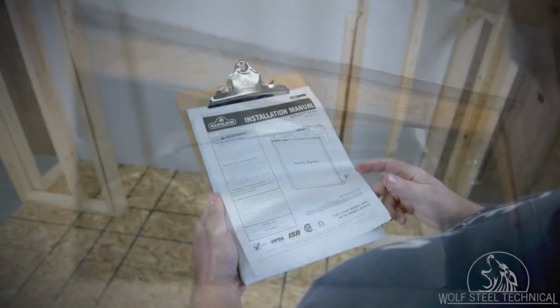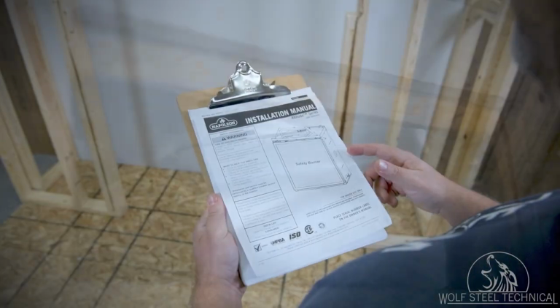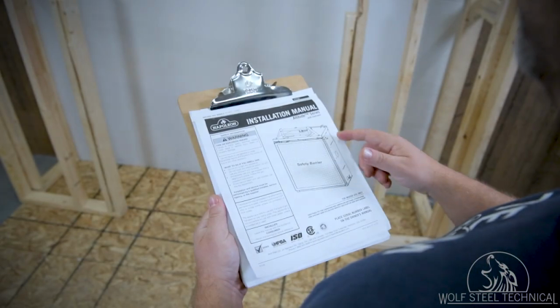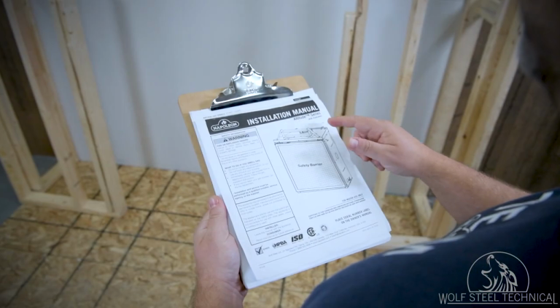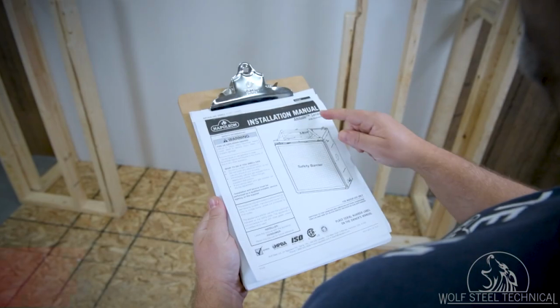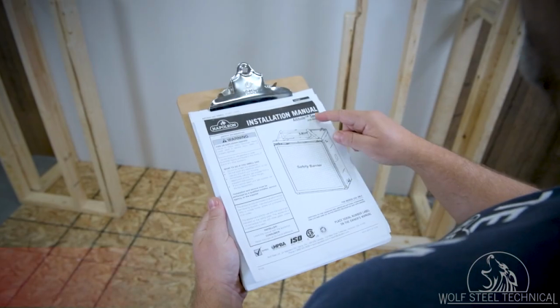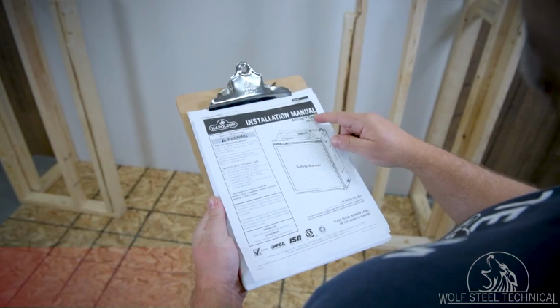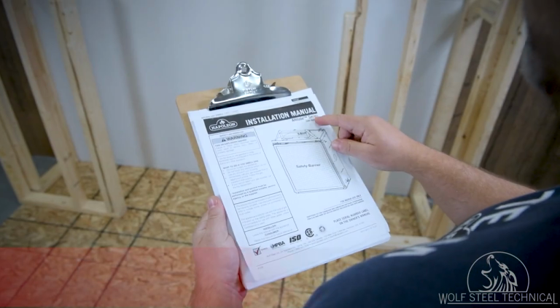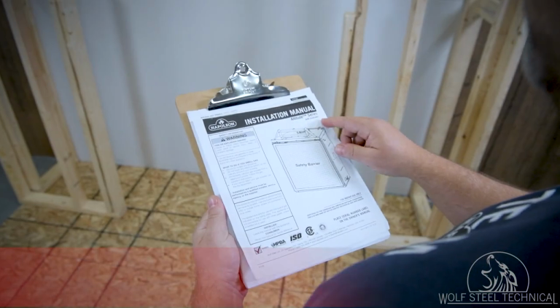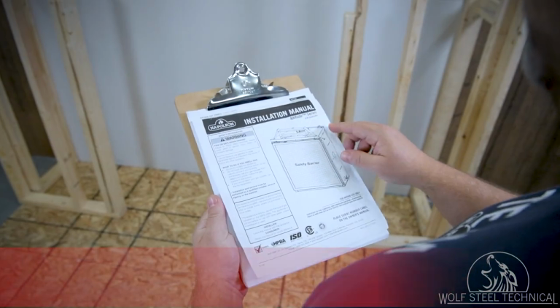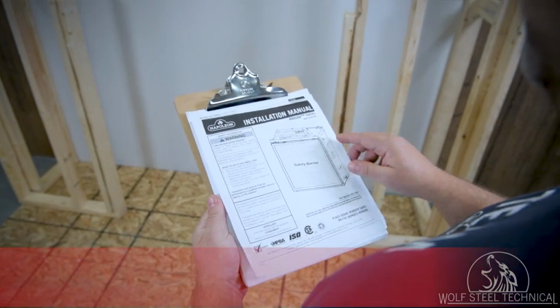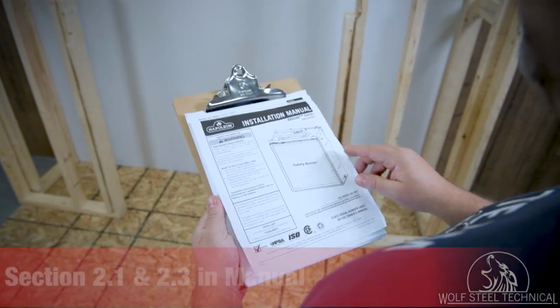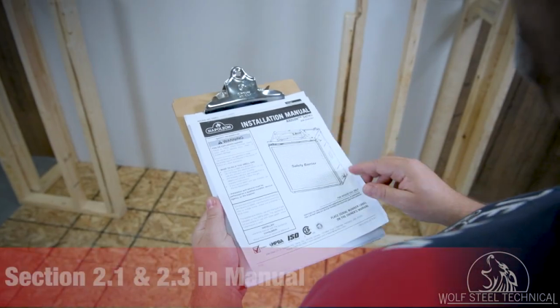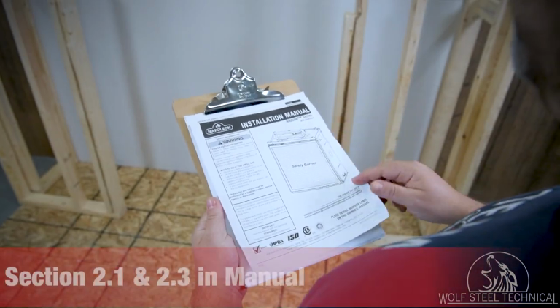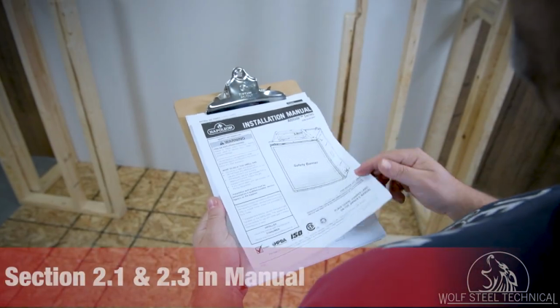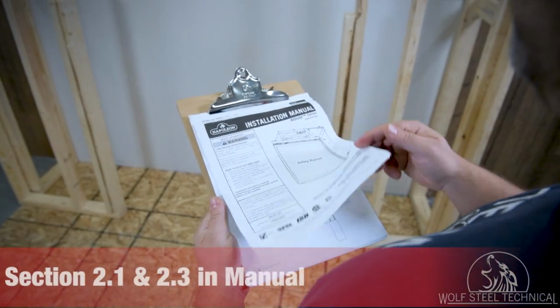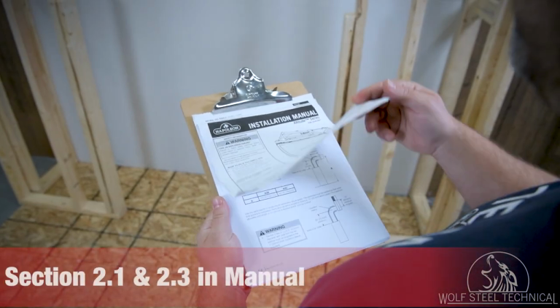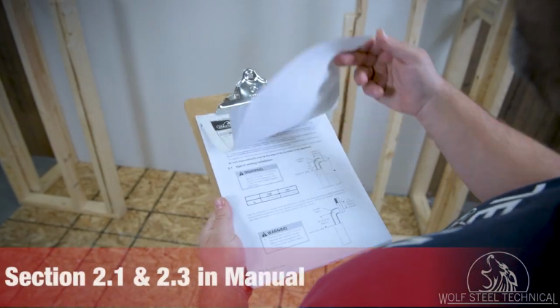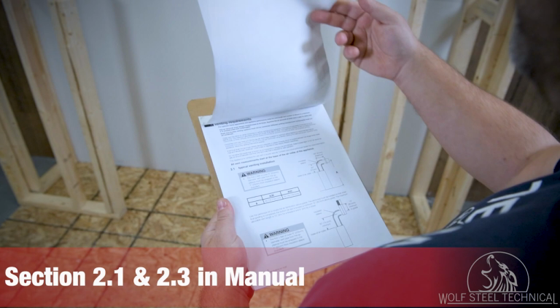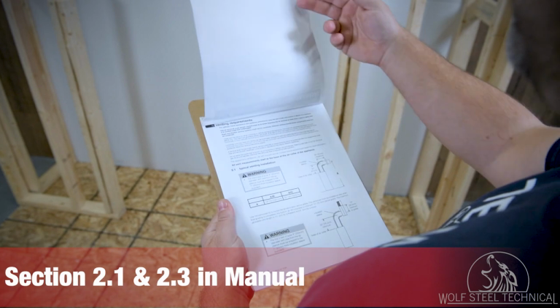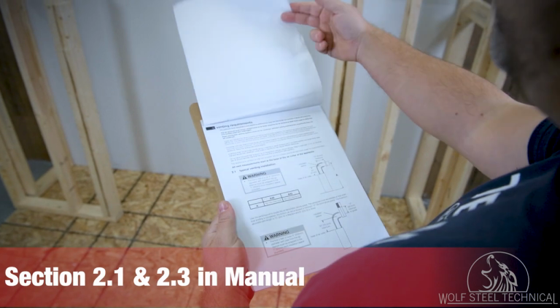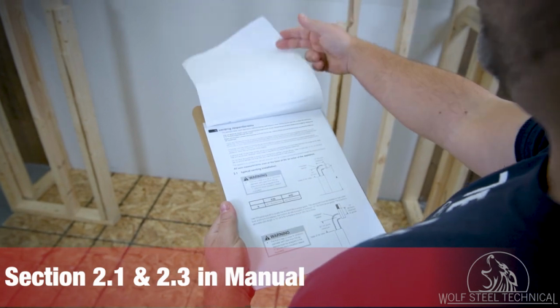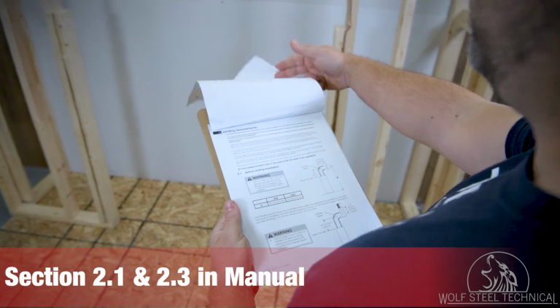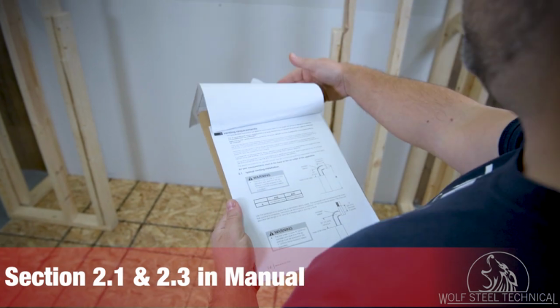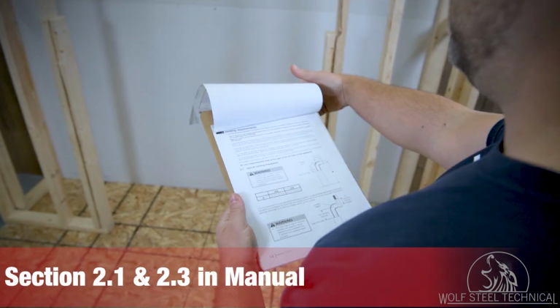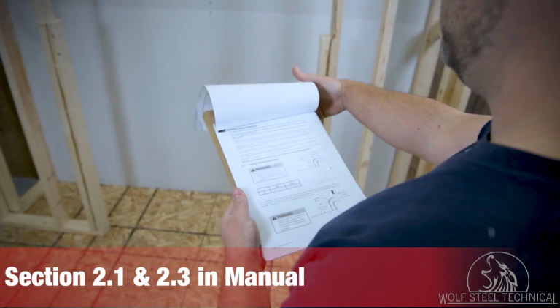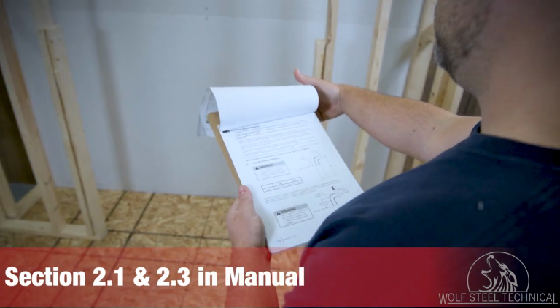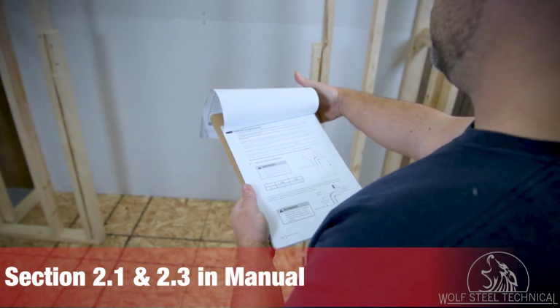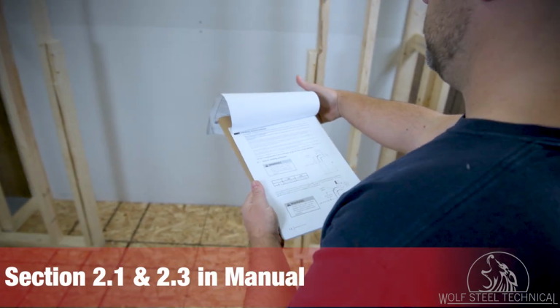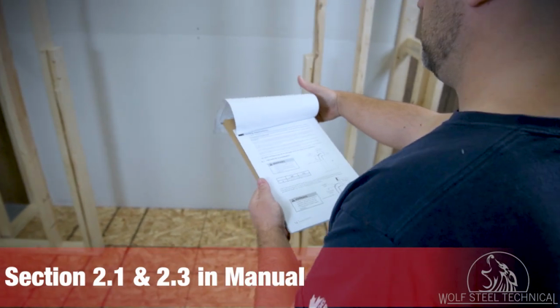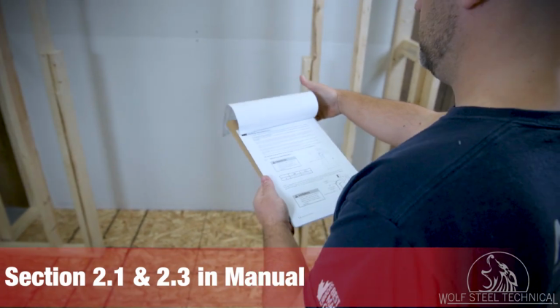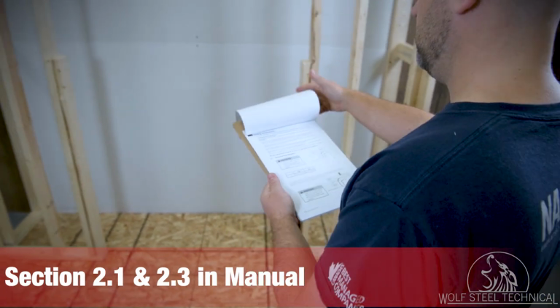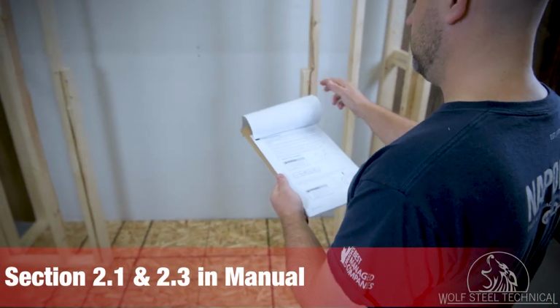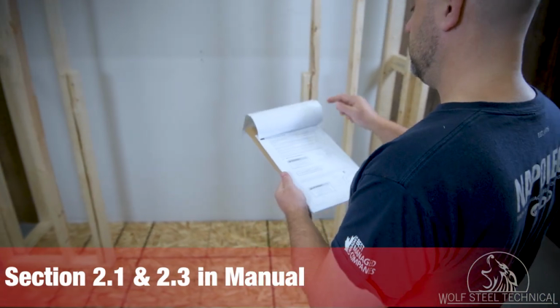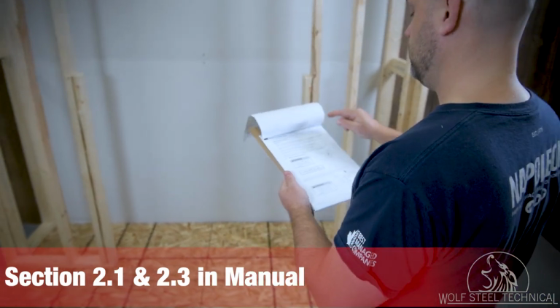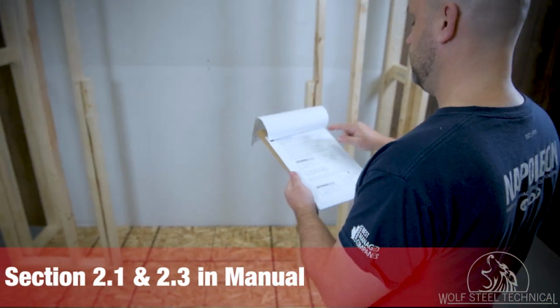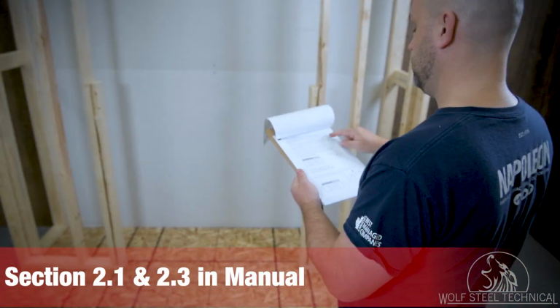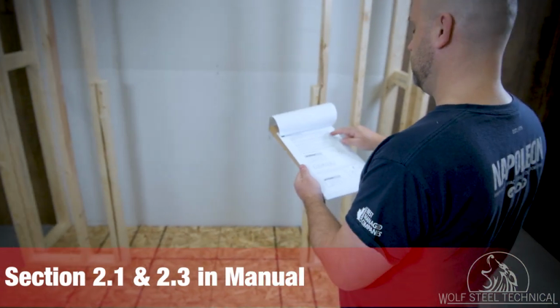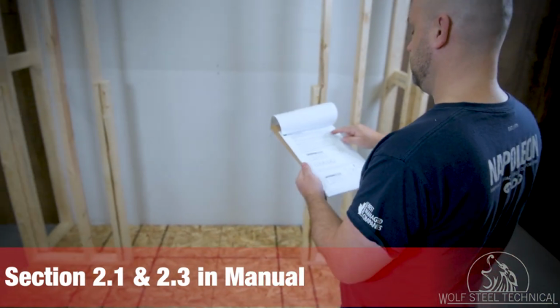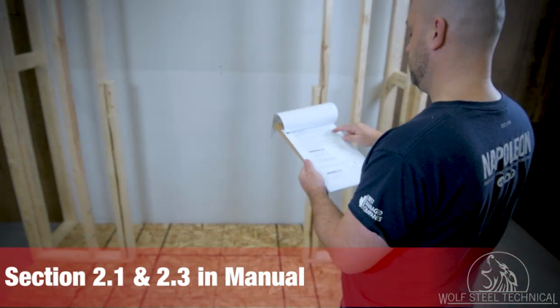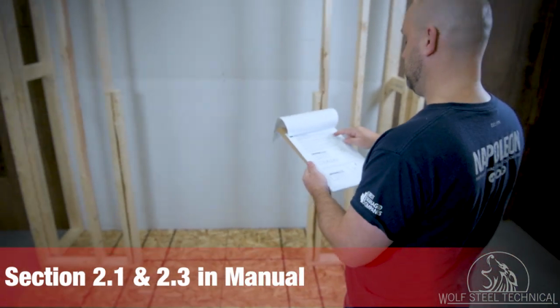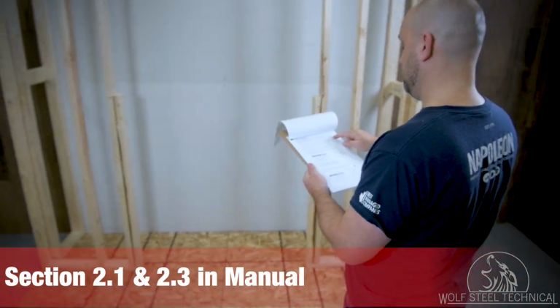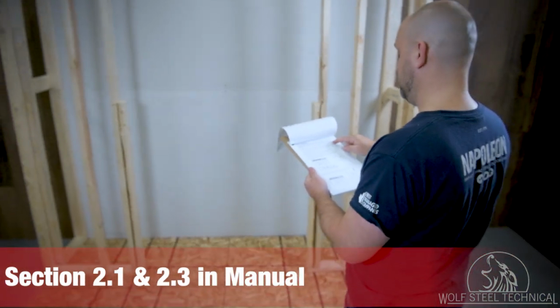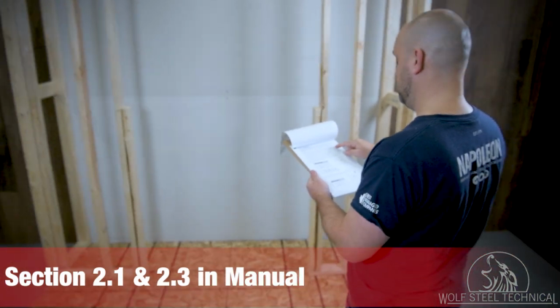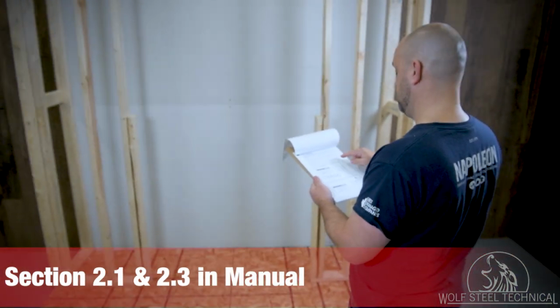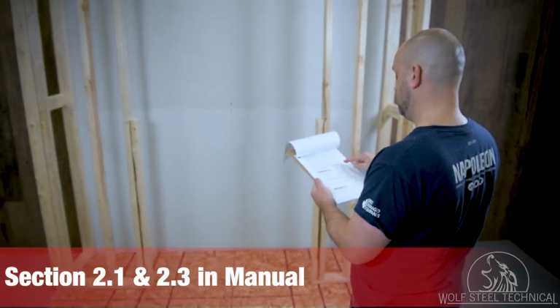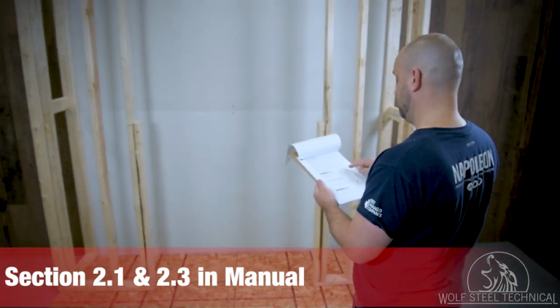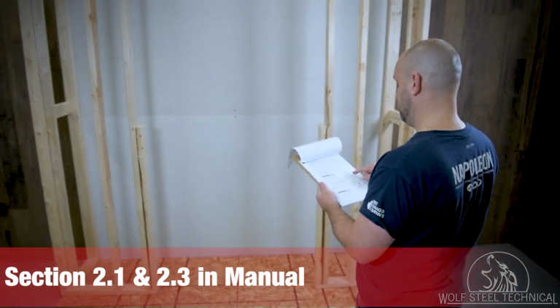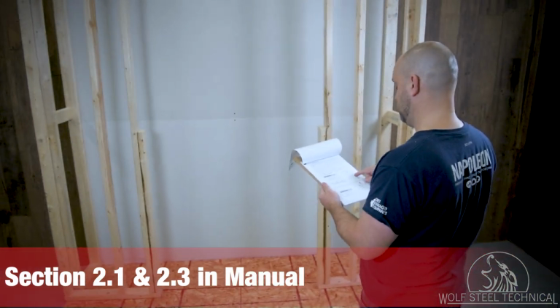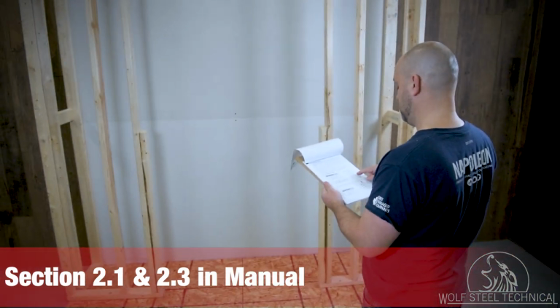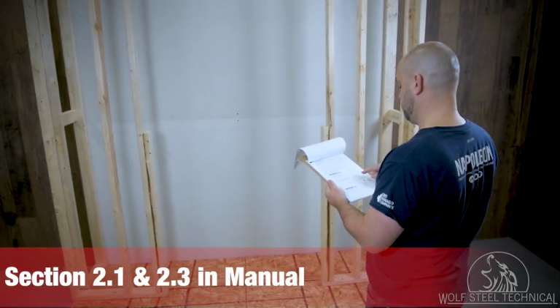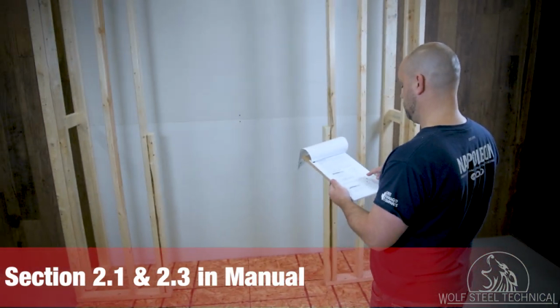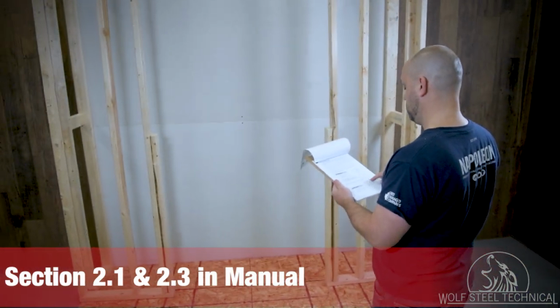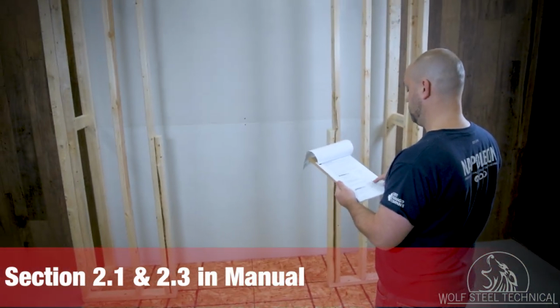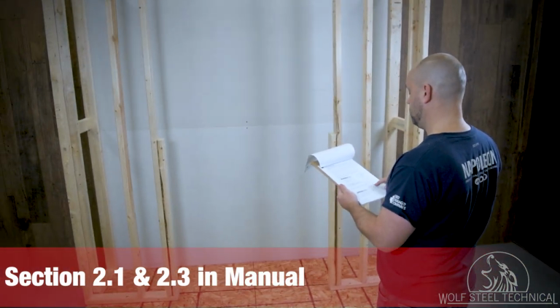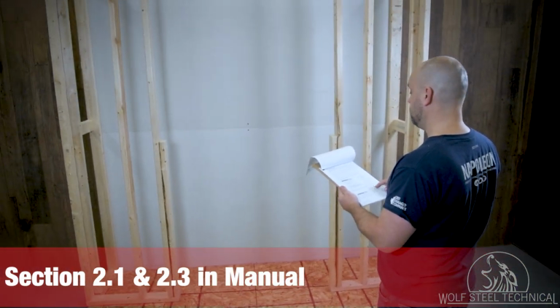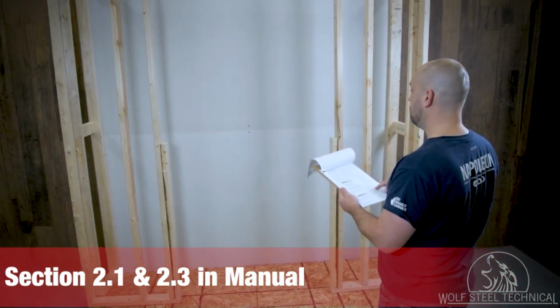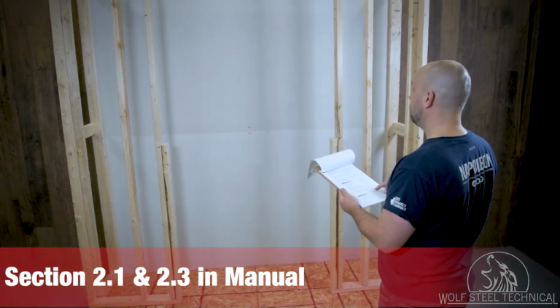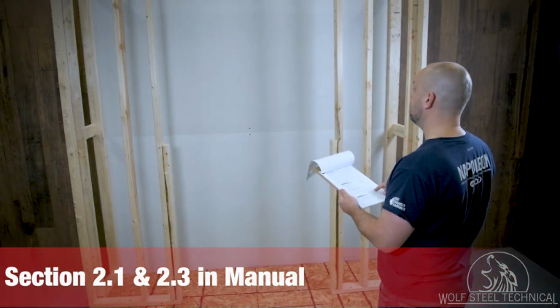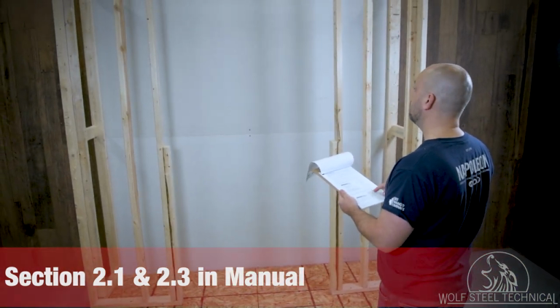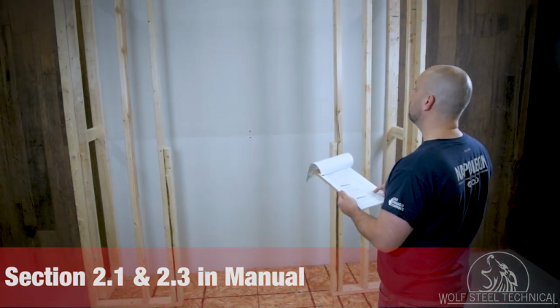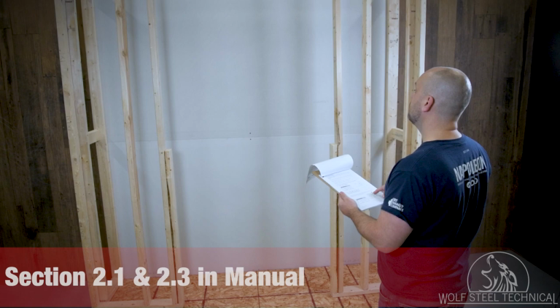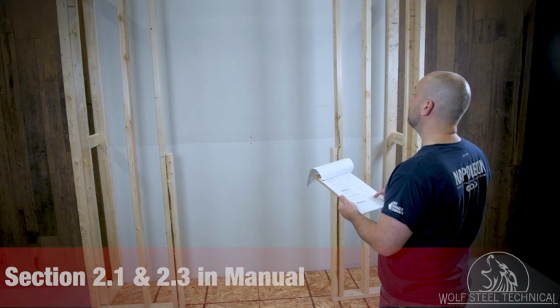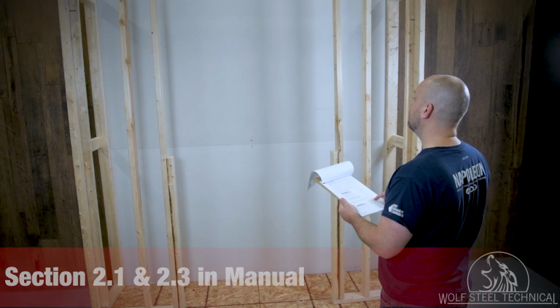The installation manual contains diagrams, formulas, and other vital information which must be used when installing the Altitude A Series fireplace.